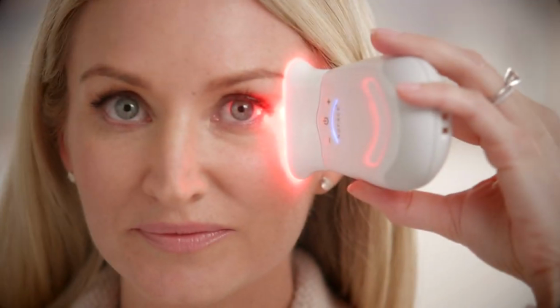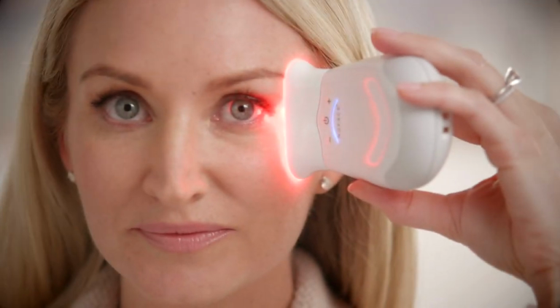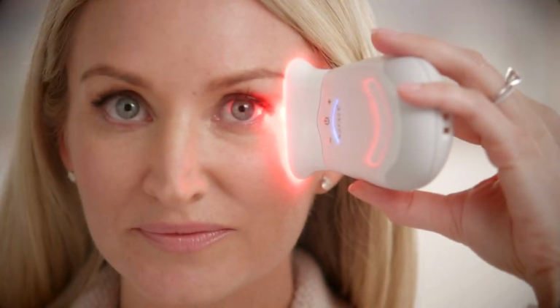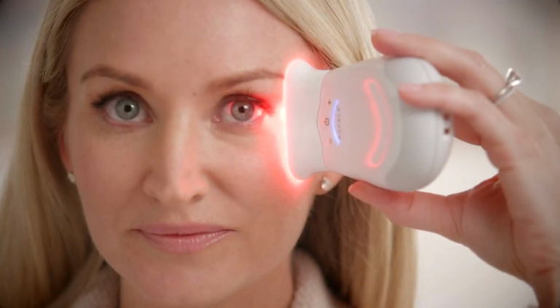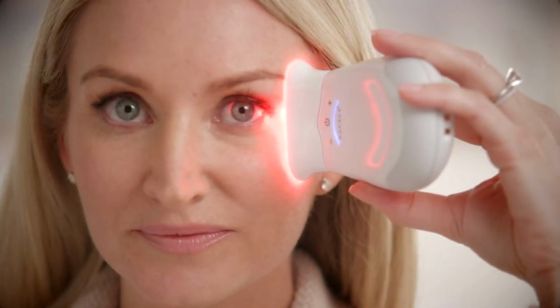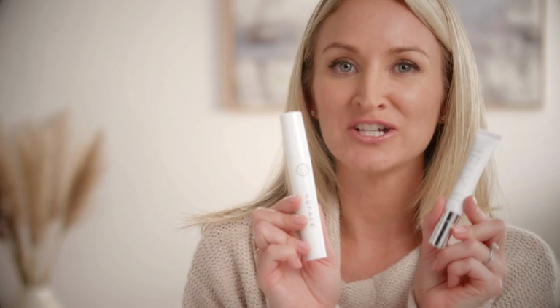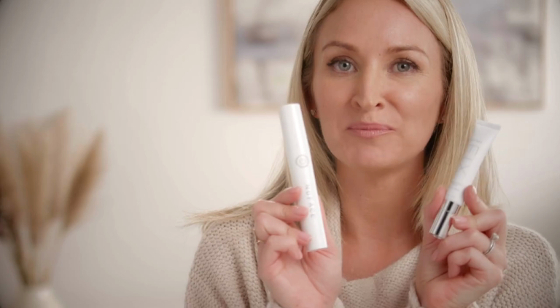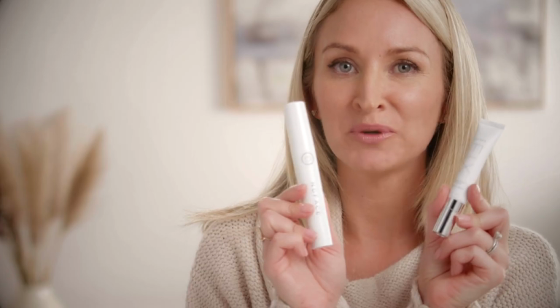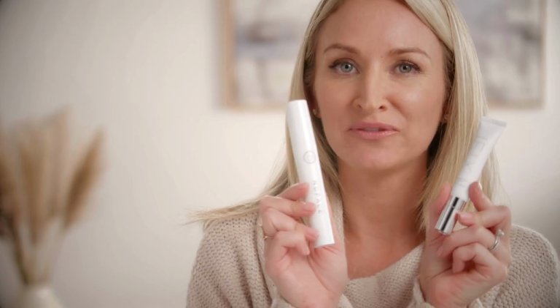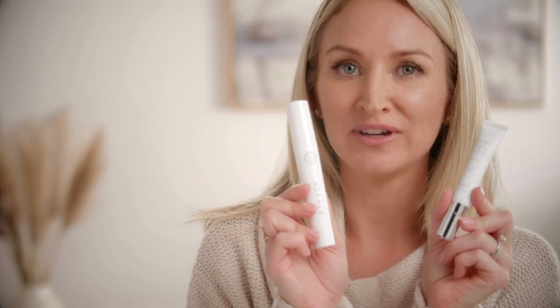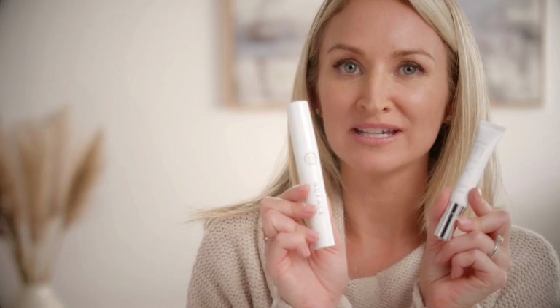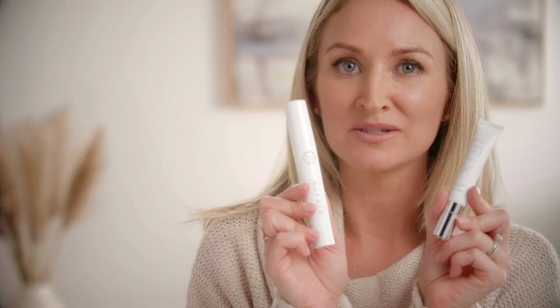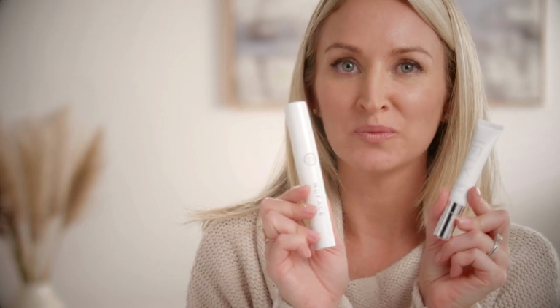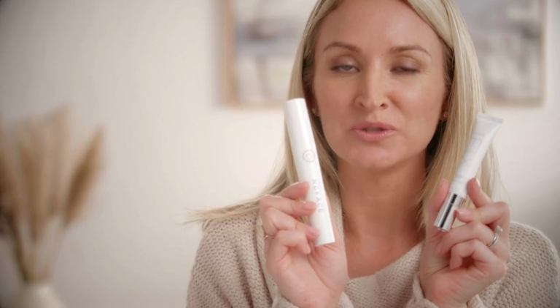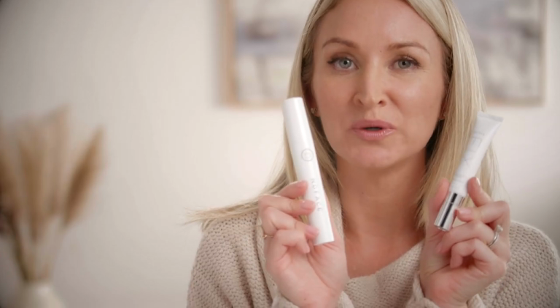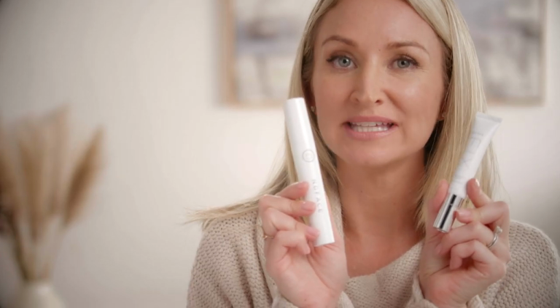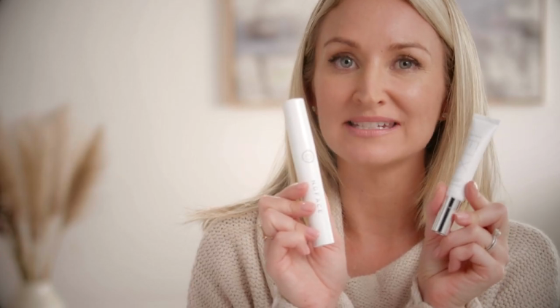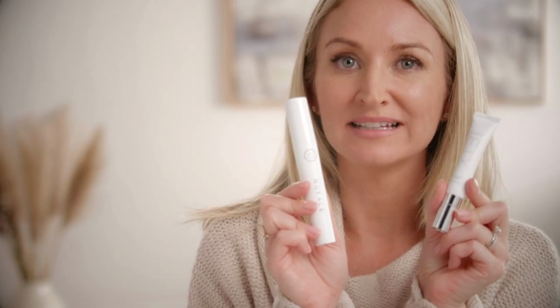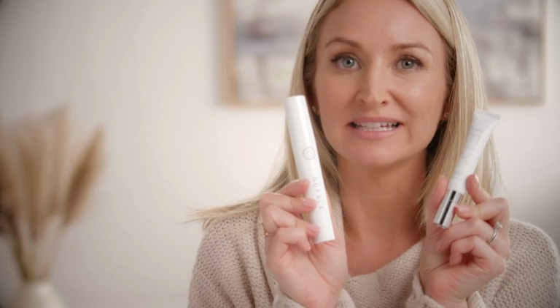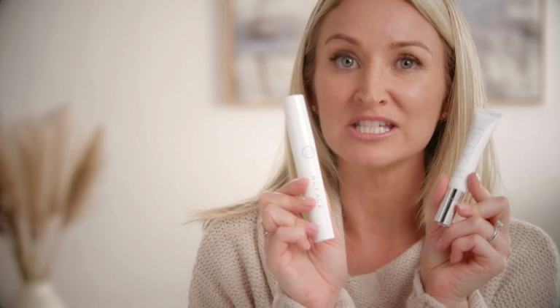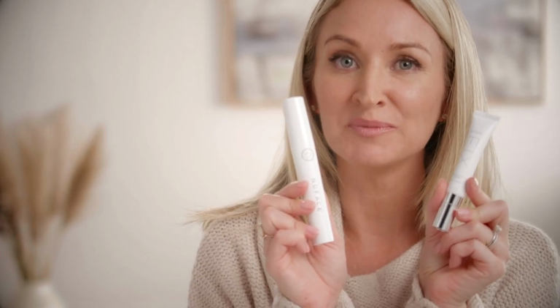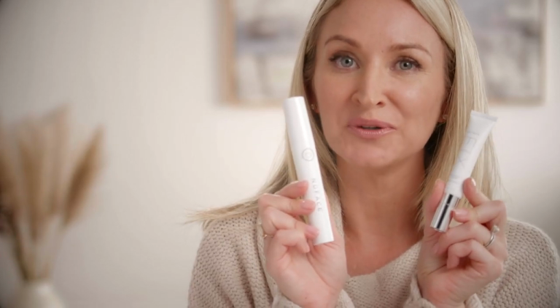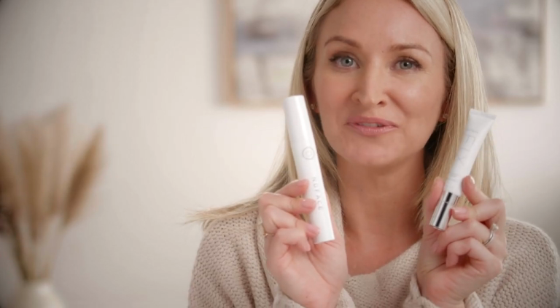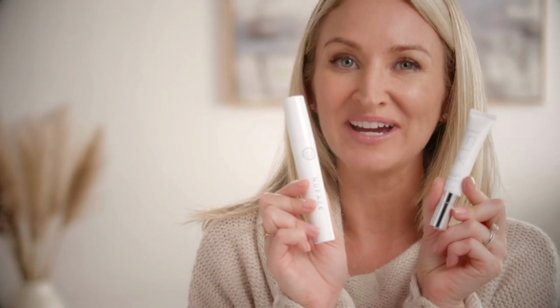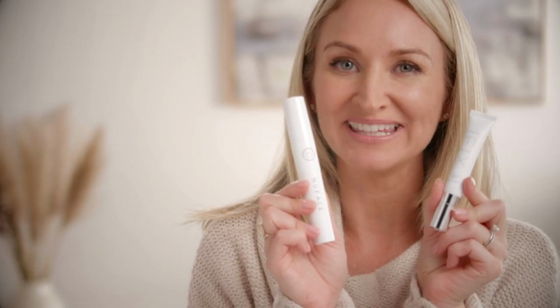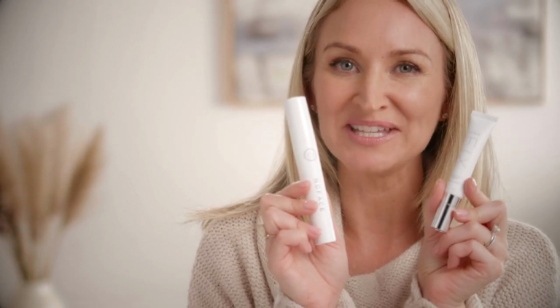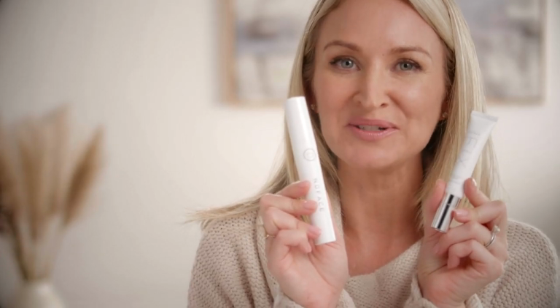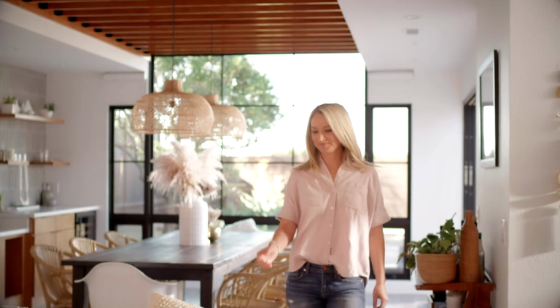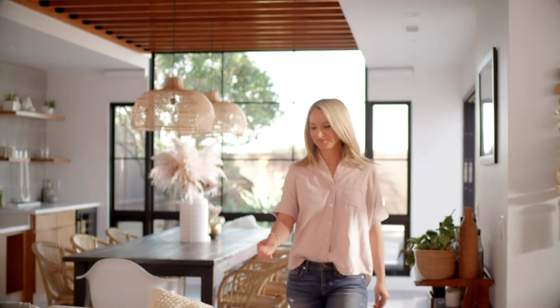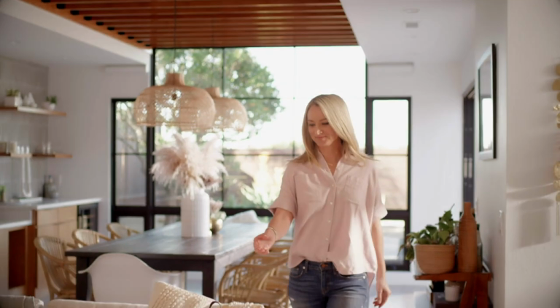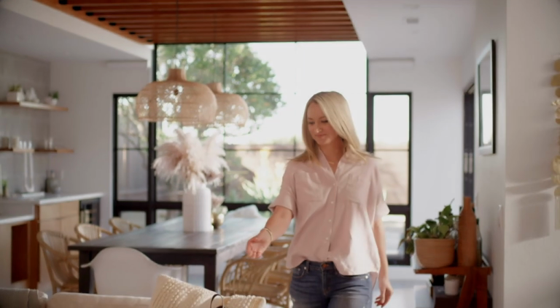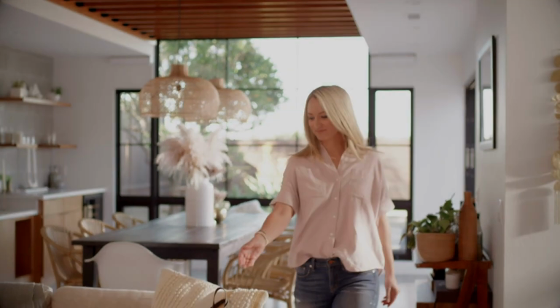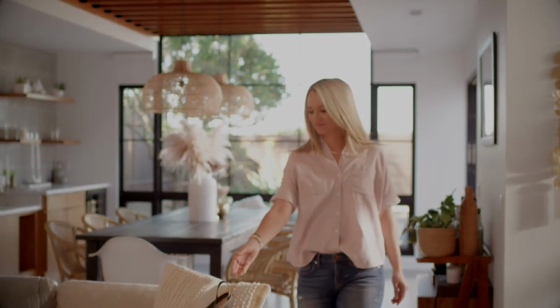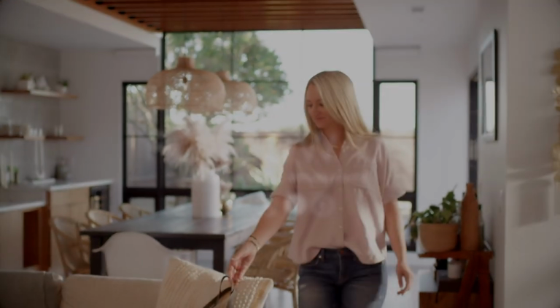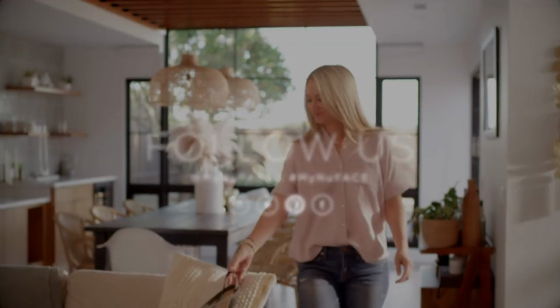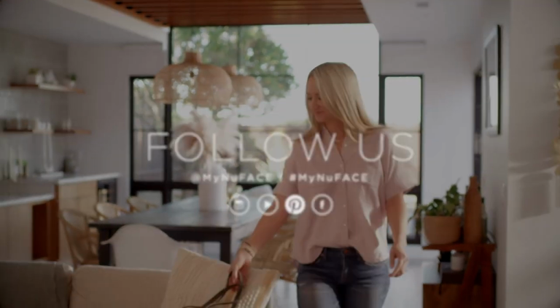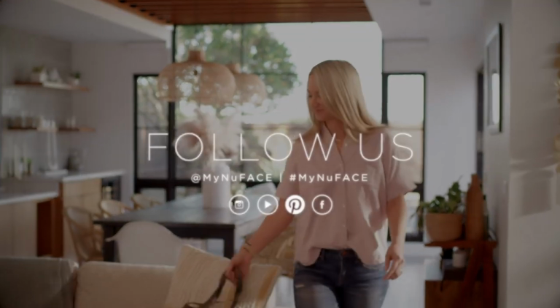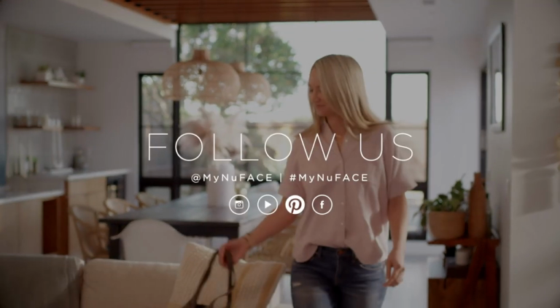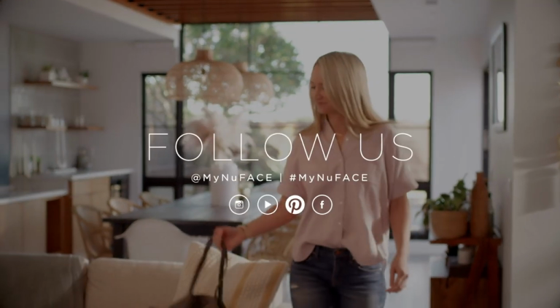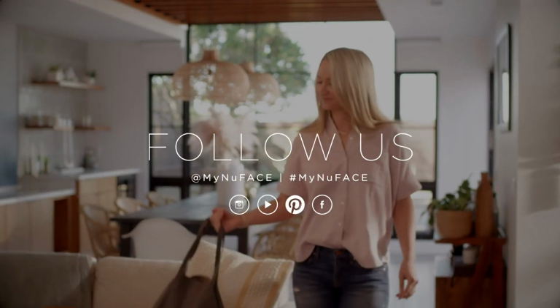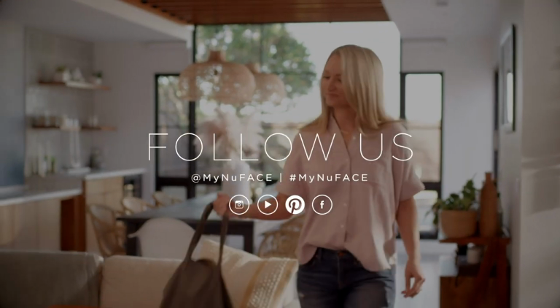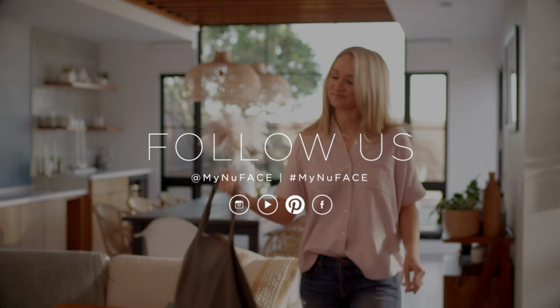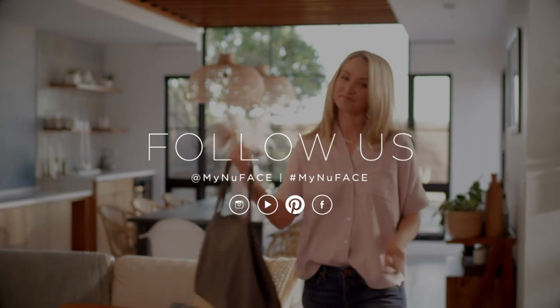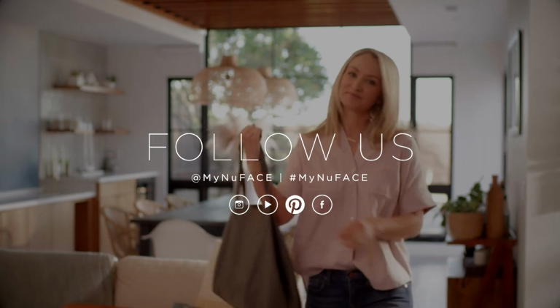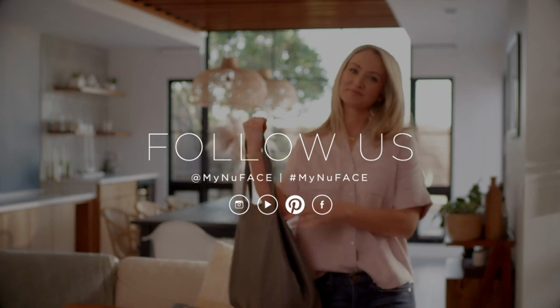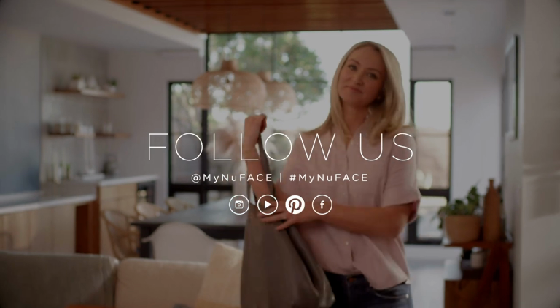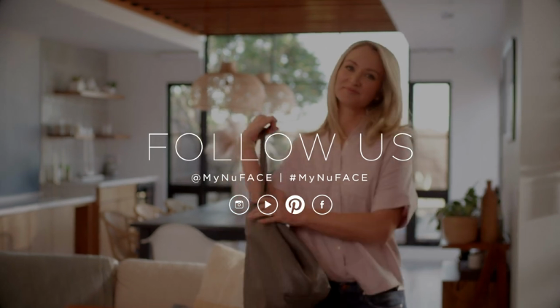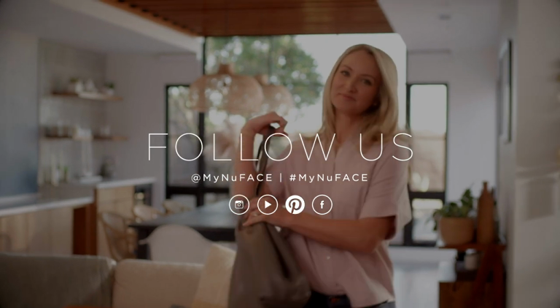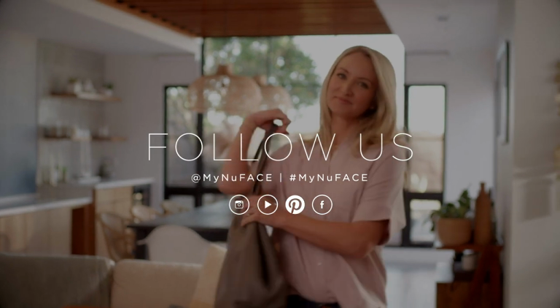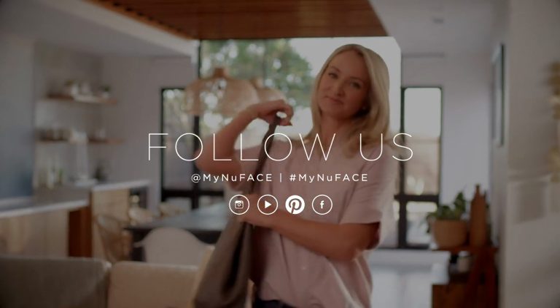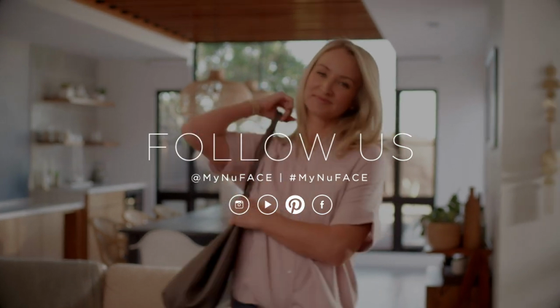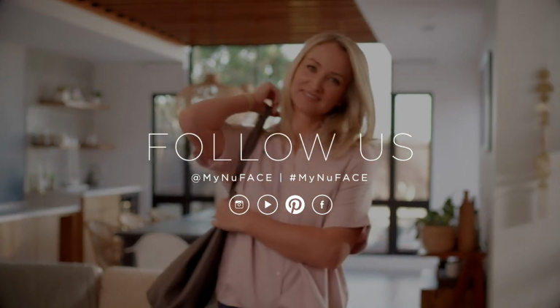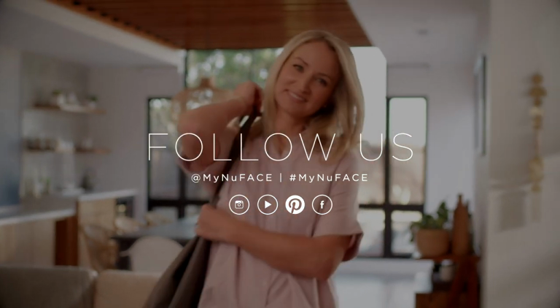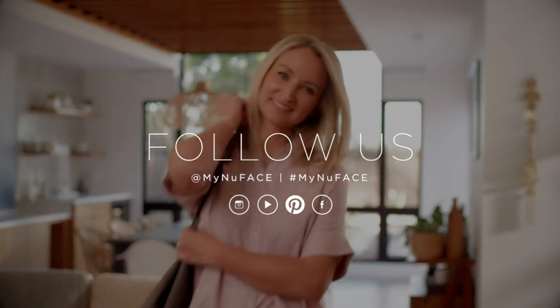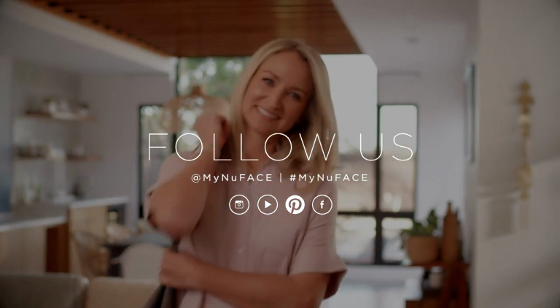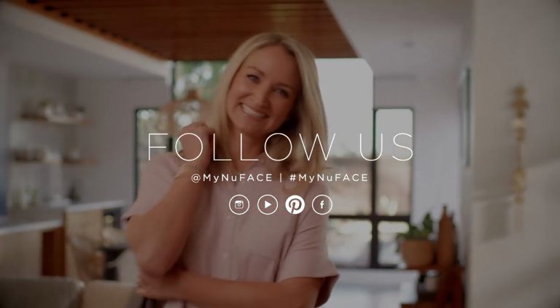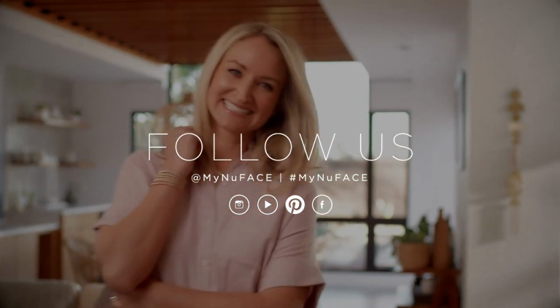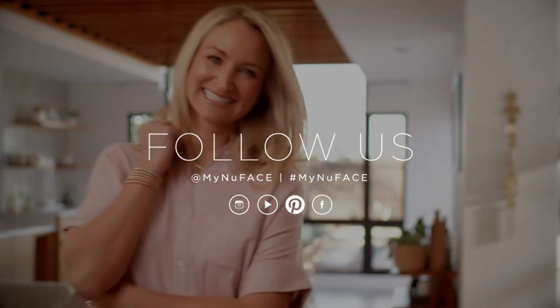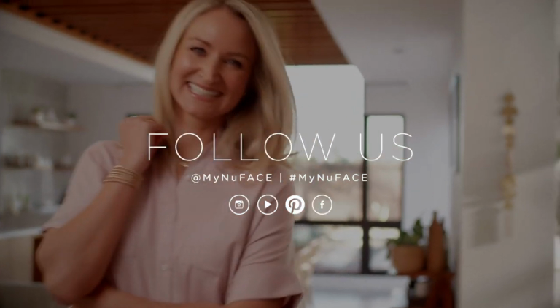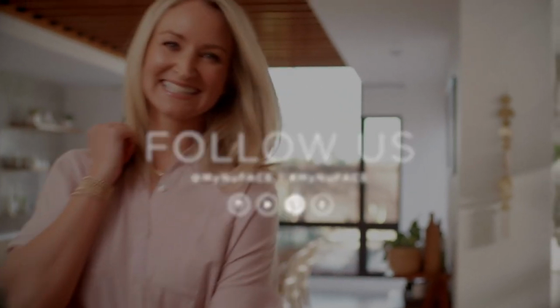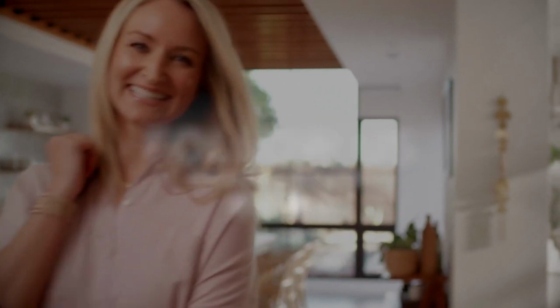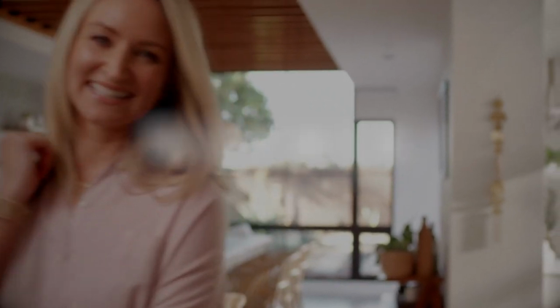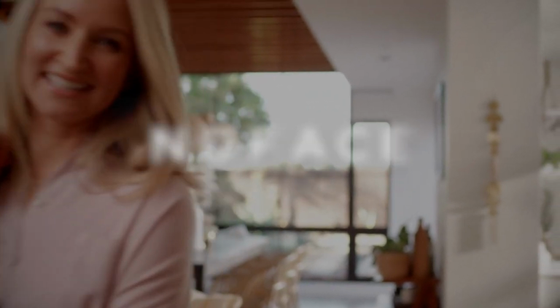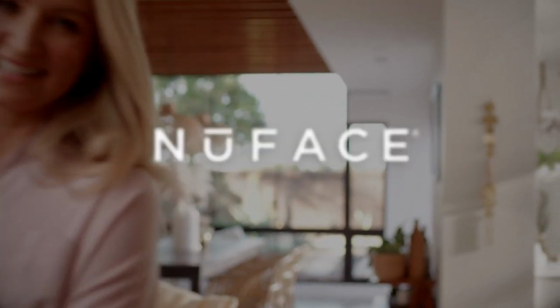Finish up with Fix, which will instantly smooth fine lines and wrinkles. Share your results with us on social and have an uplifting day.